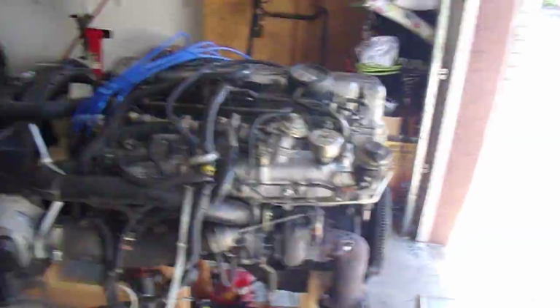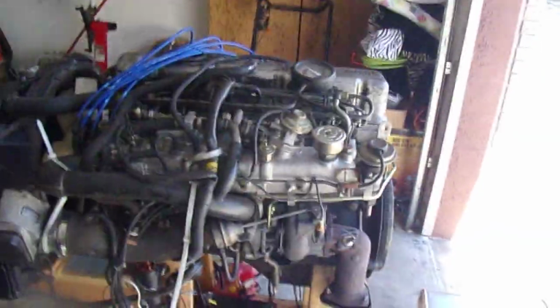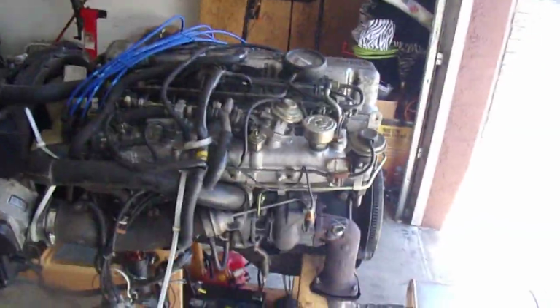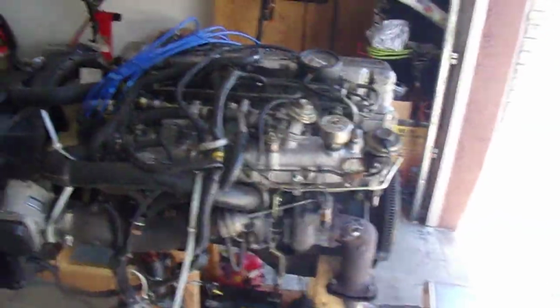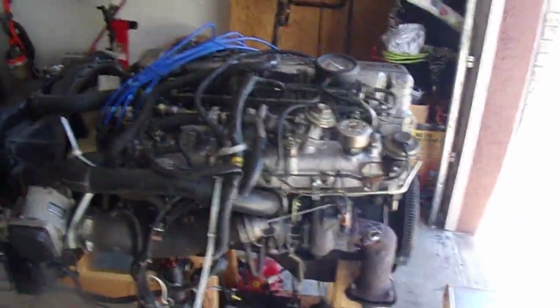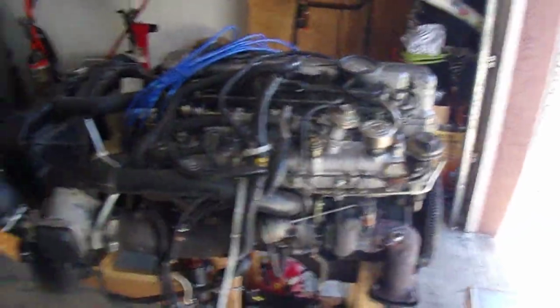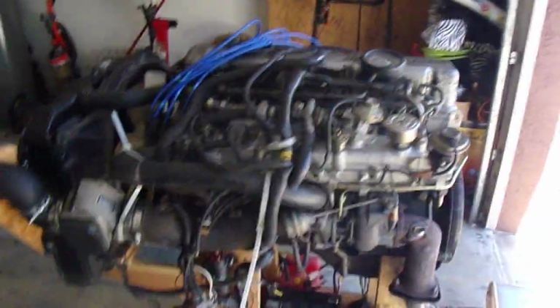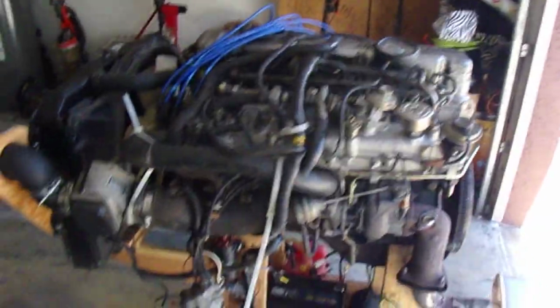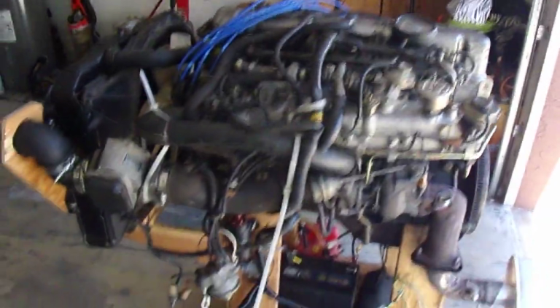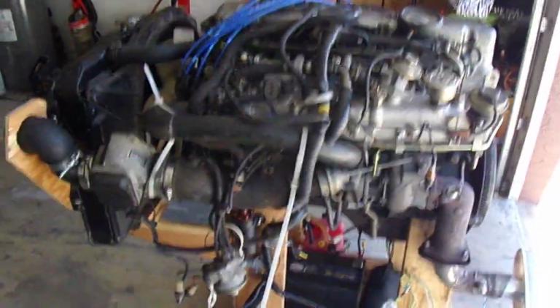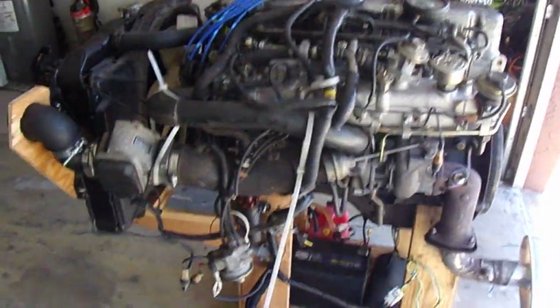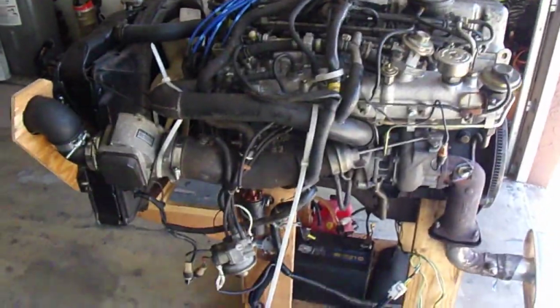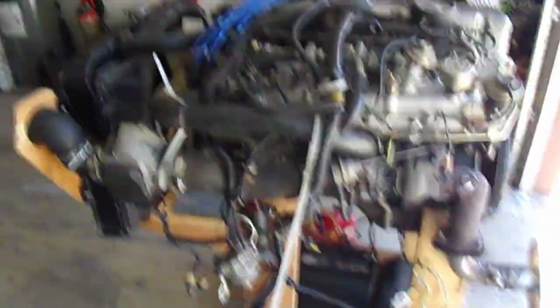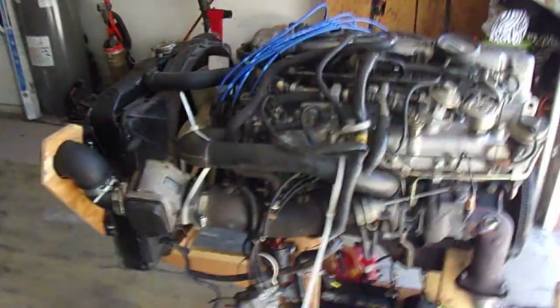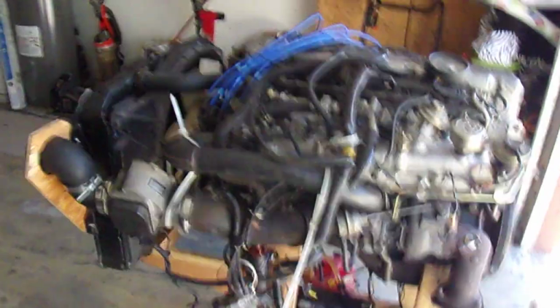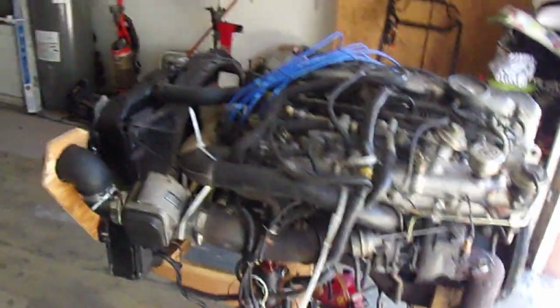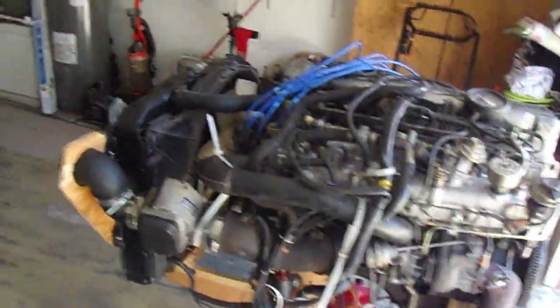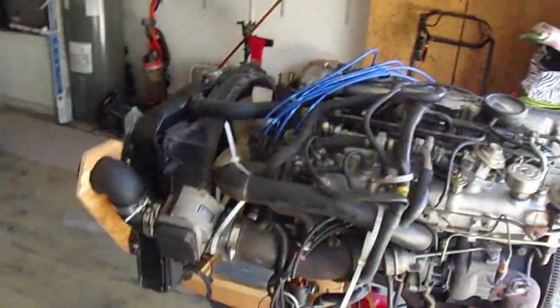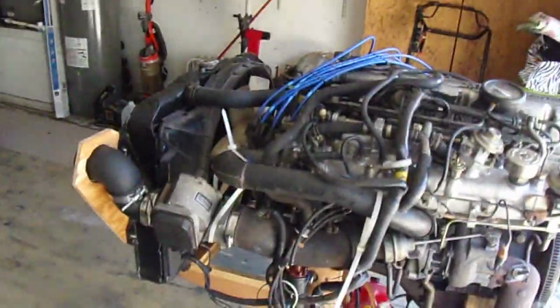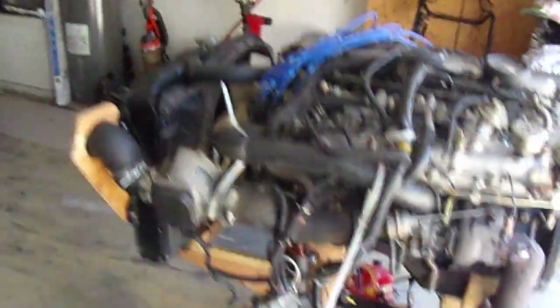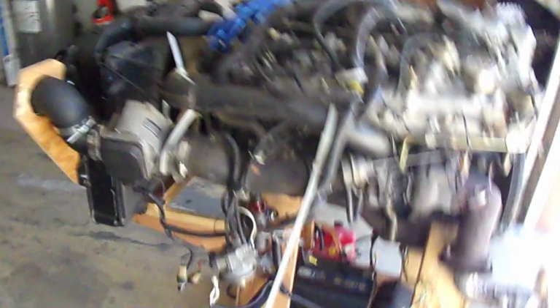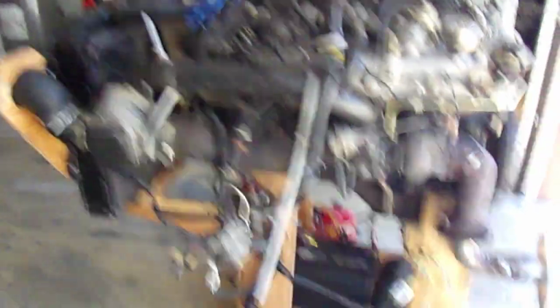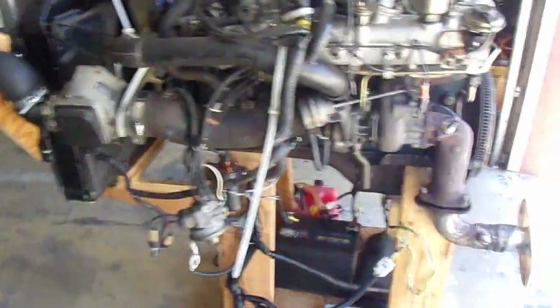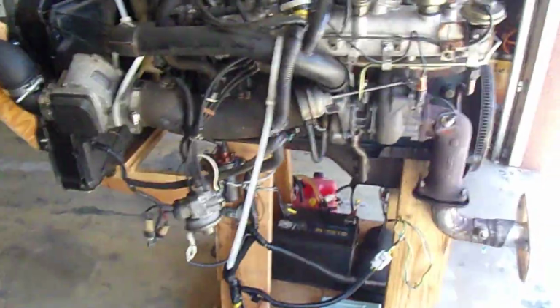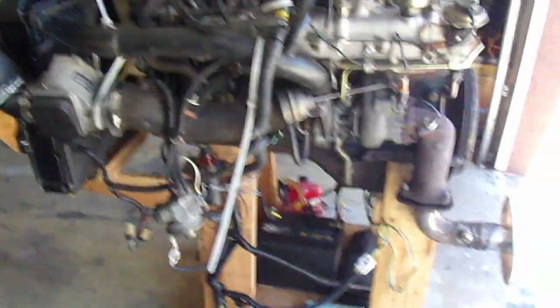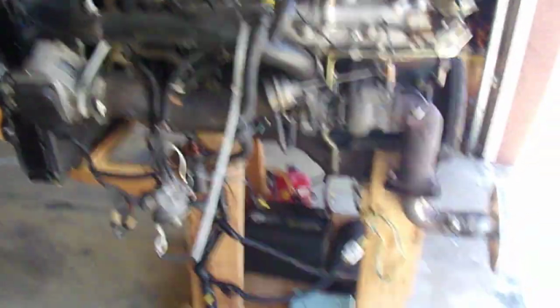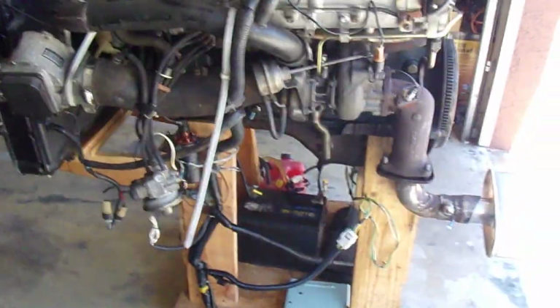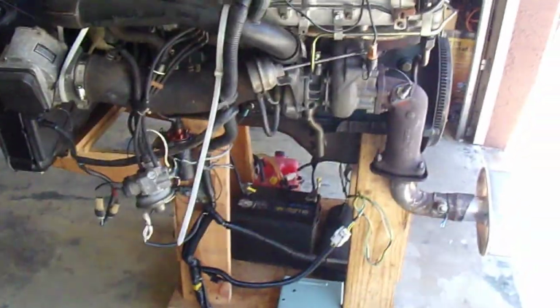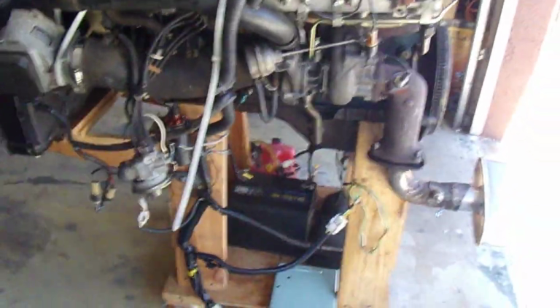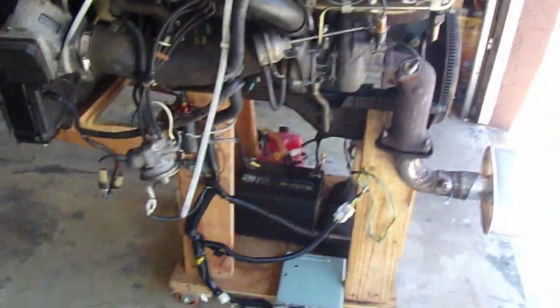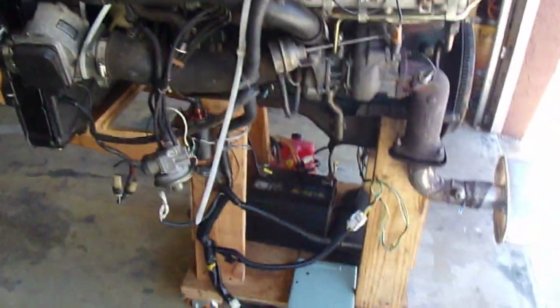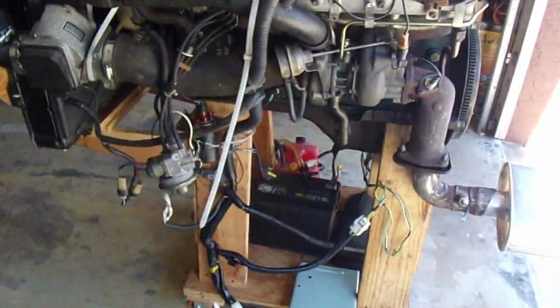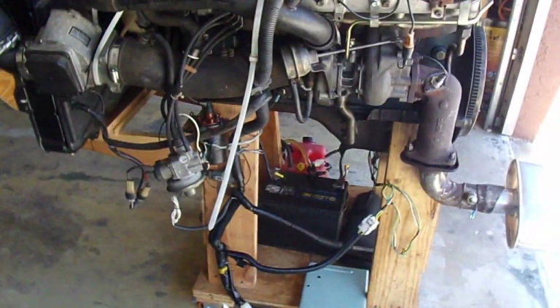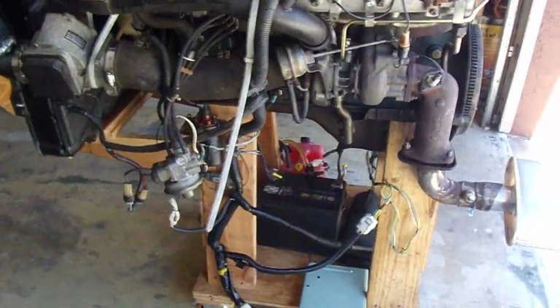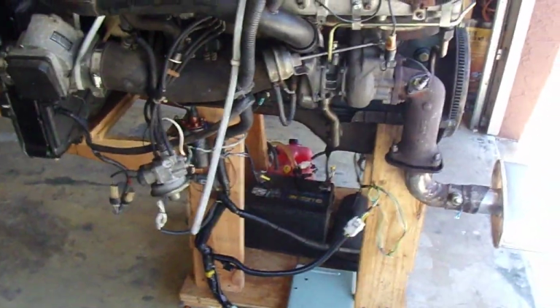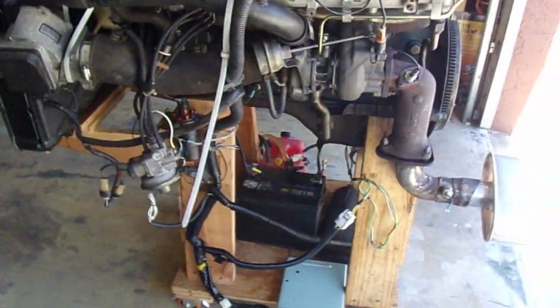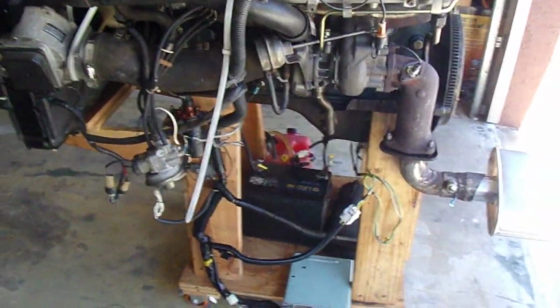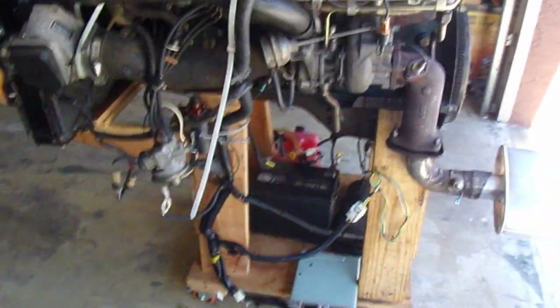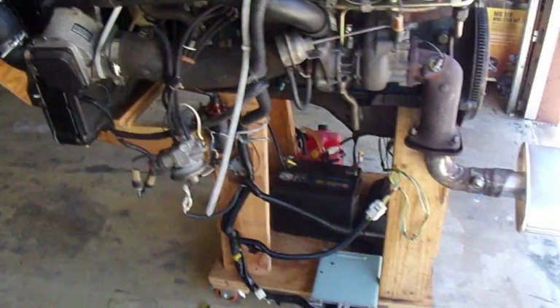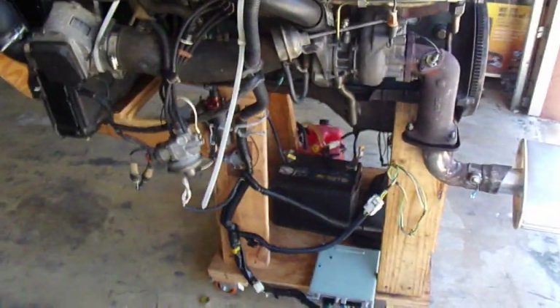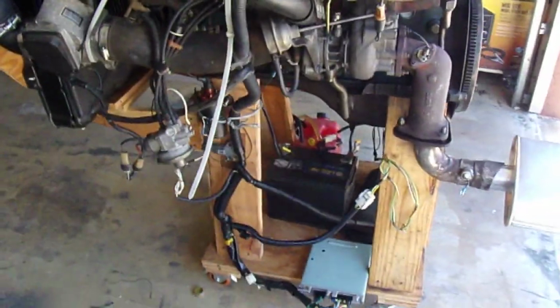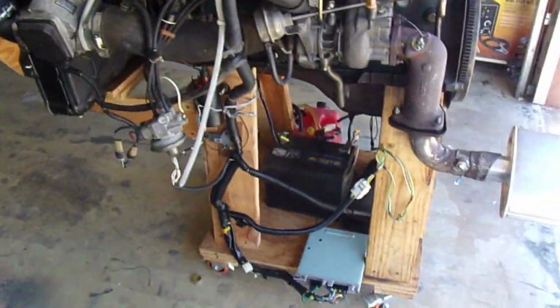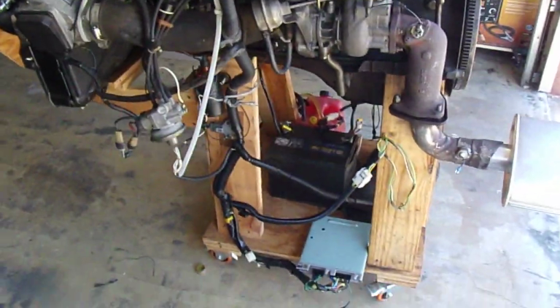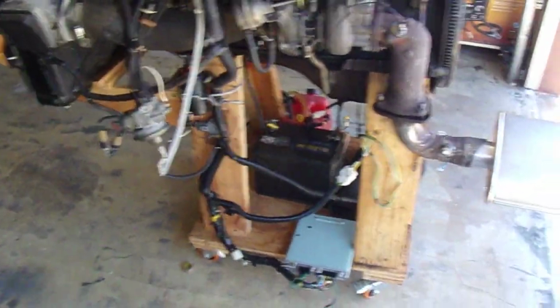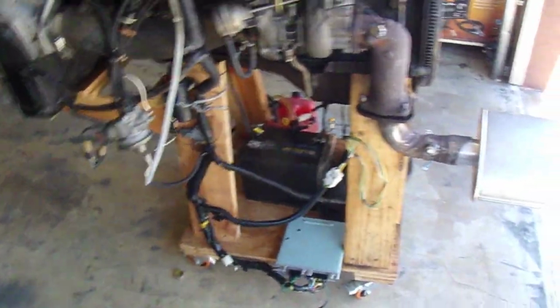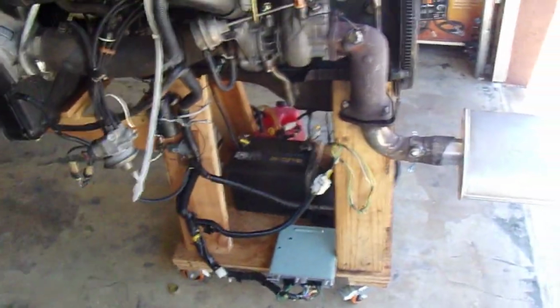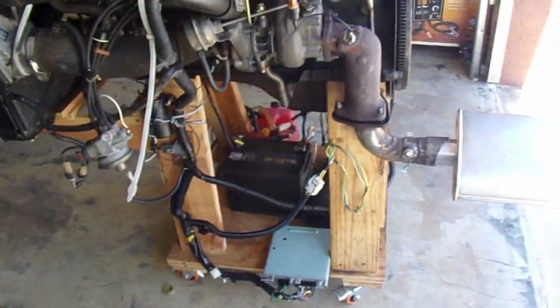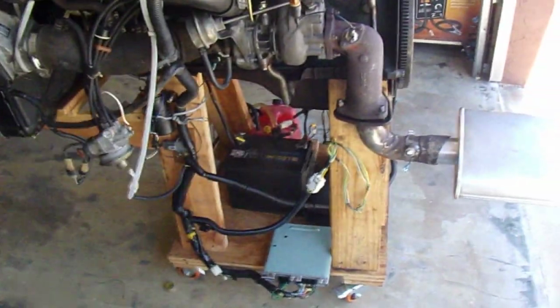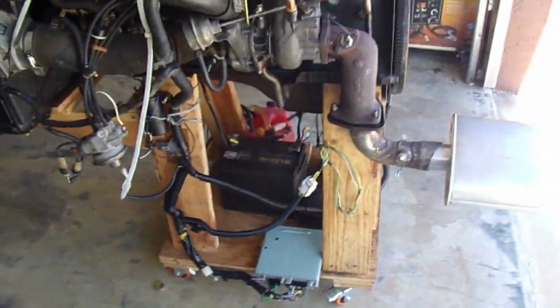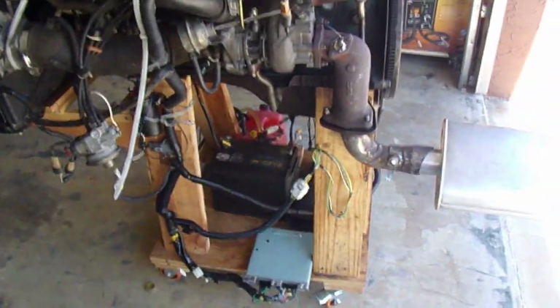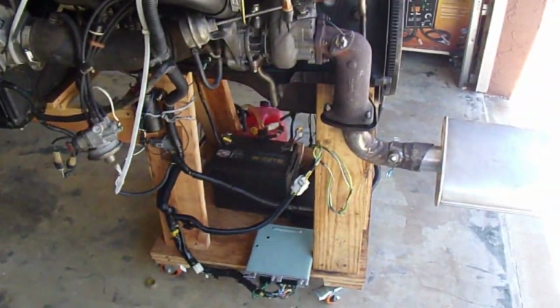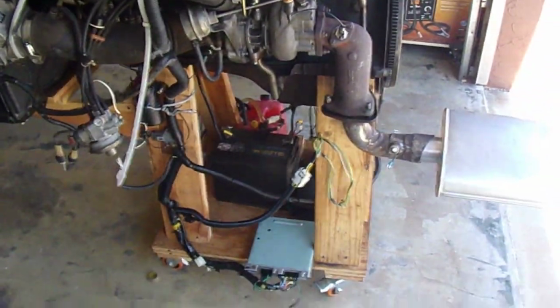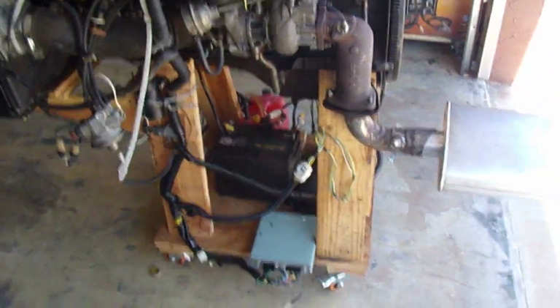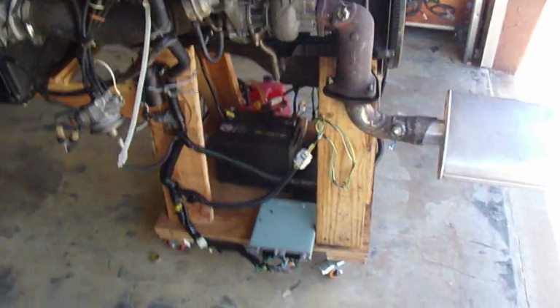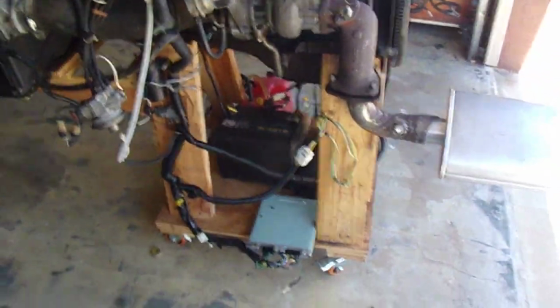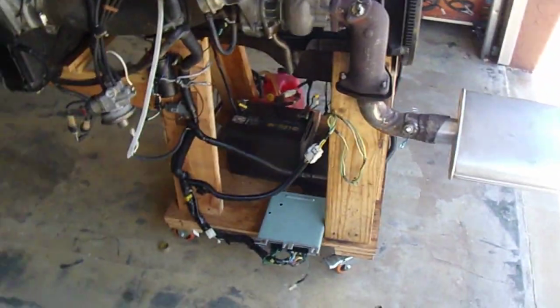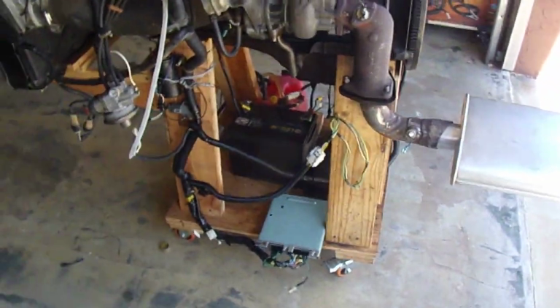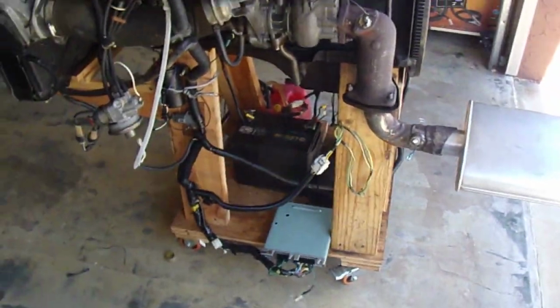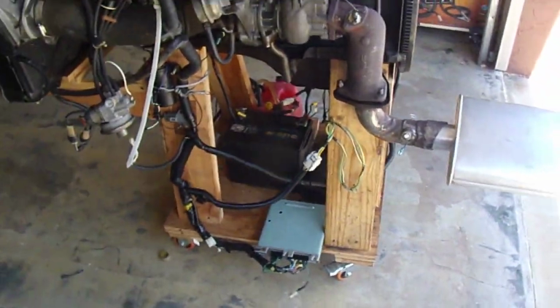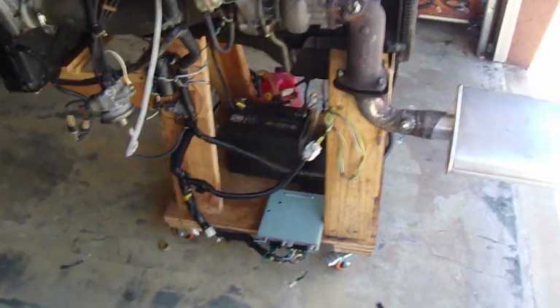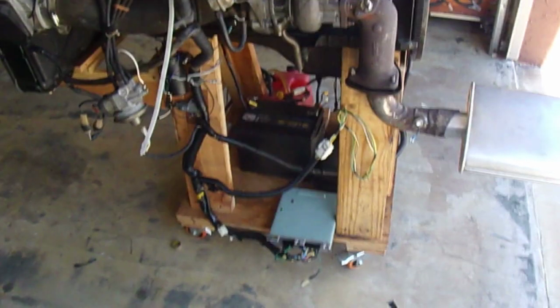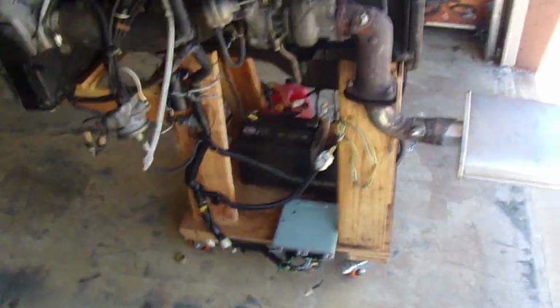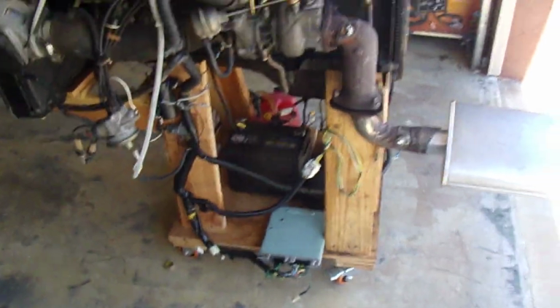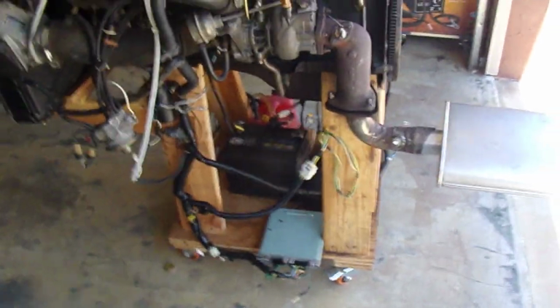Anyway, that's all for now, folks. I just want to give you an update and show the new and improved cleaned-up engine harness.